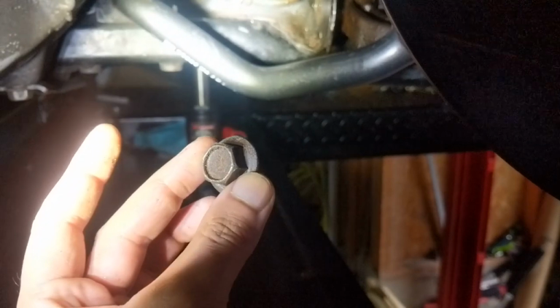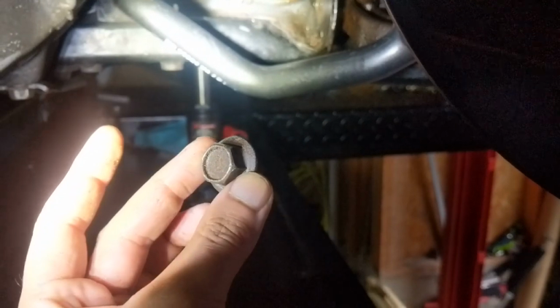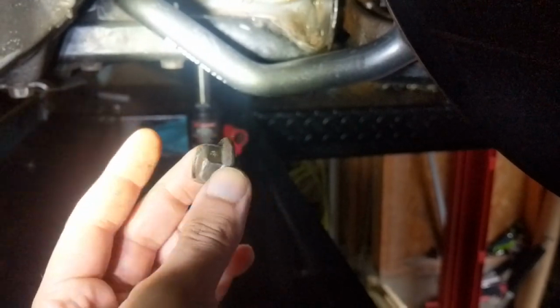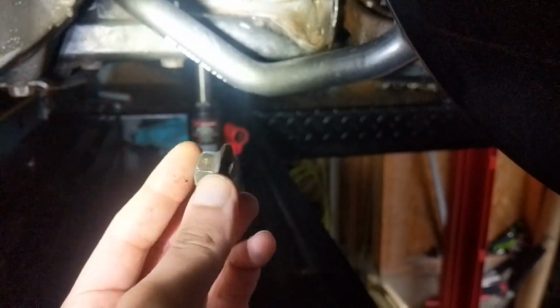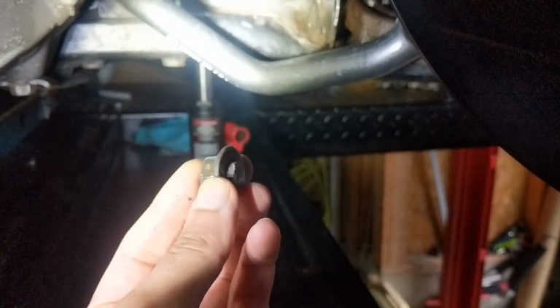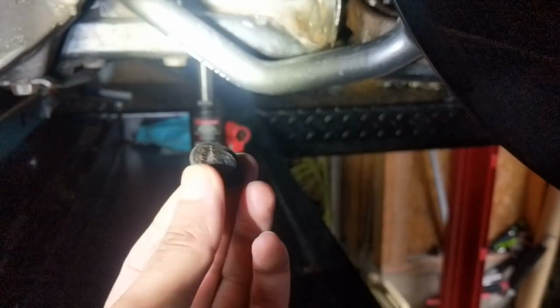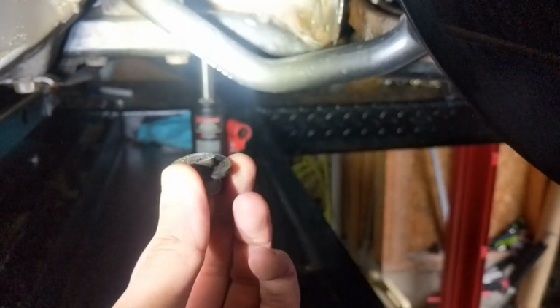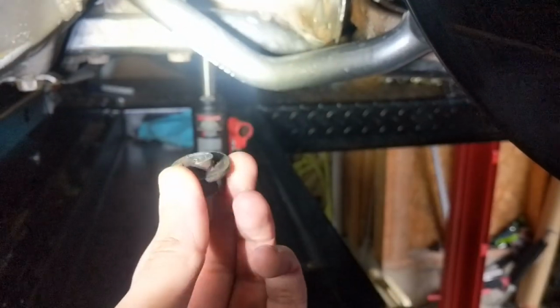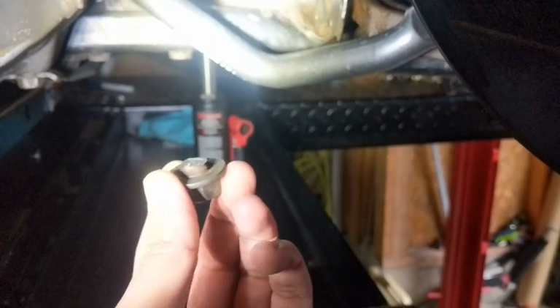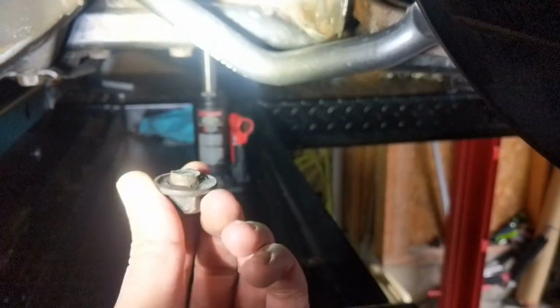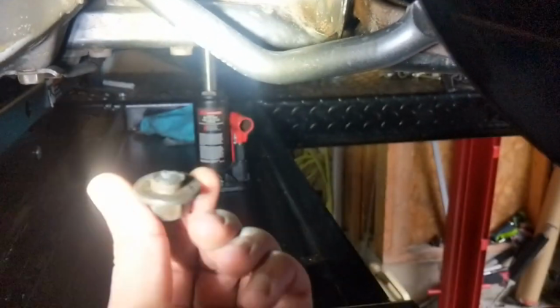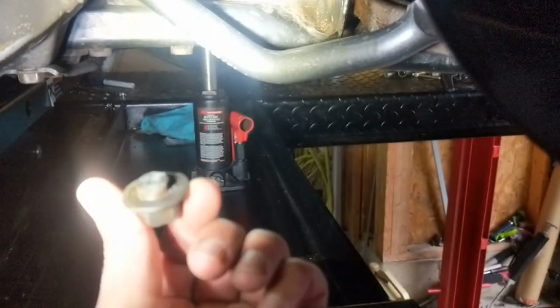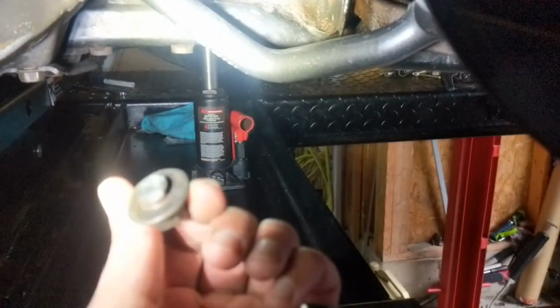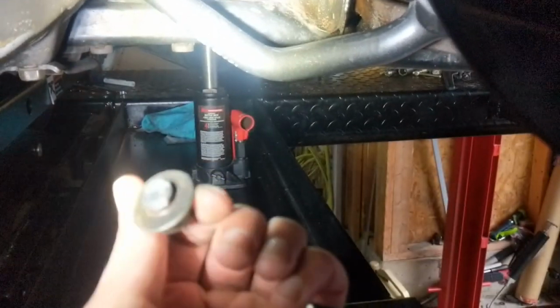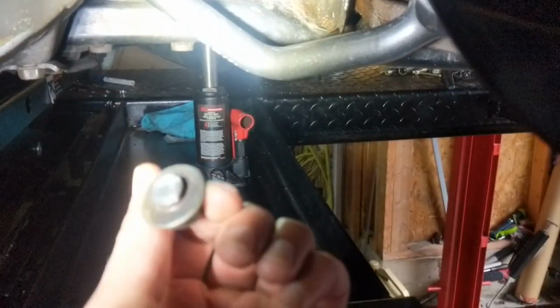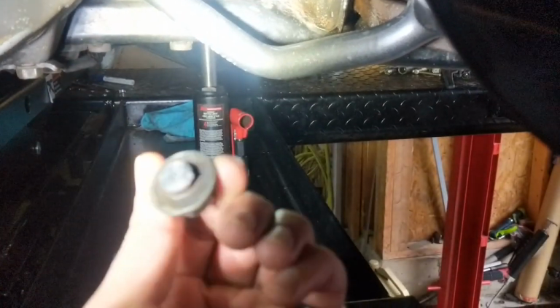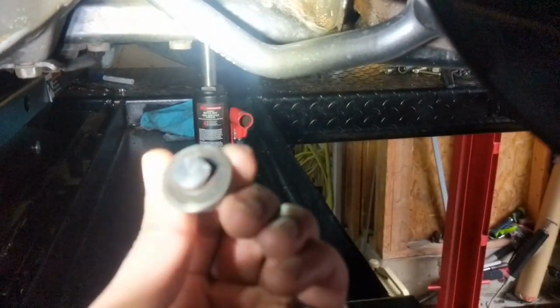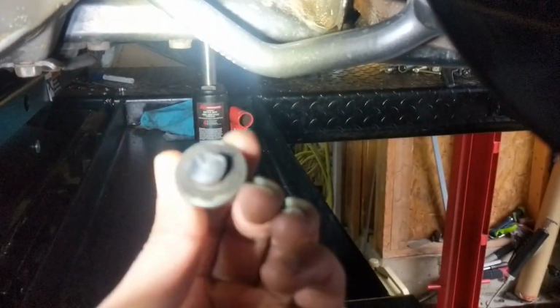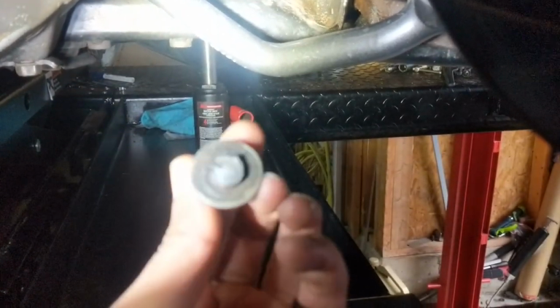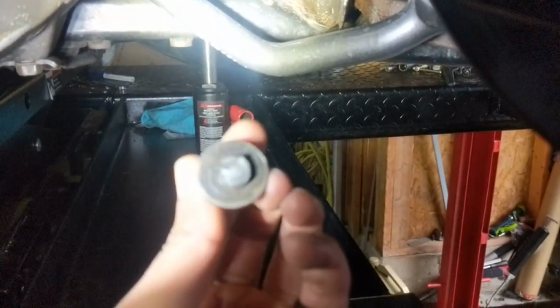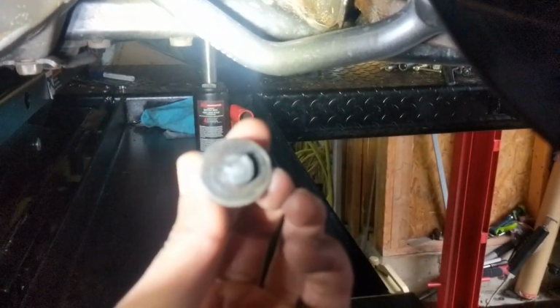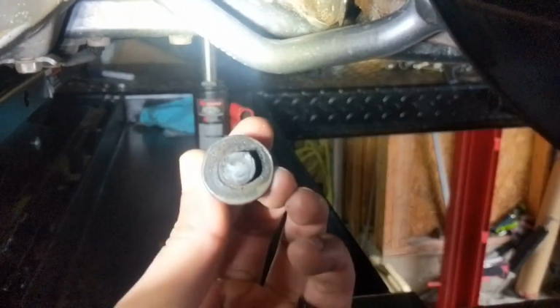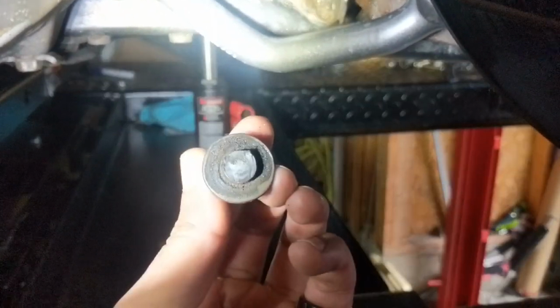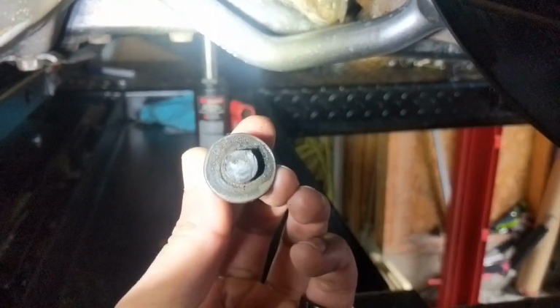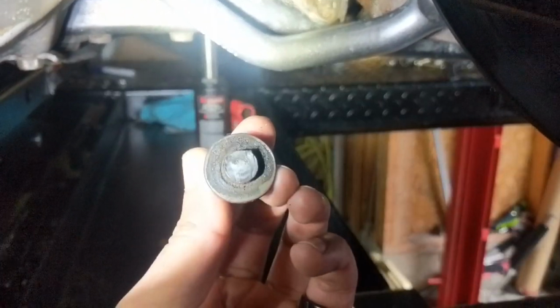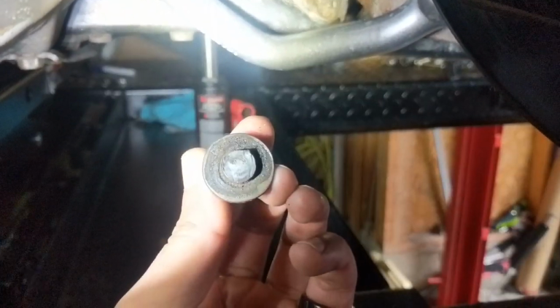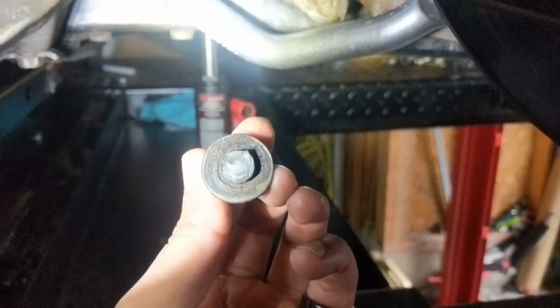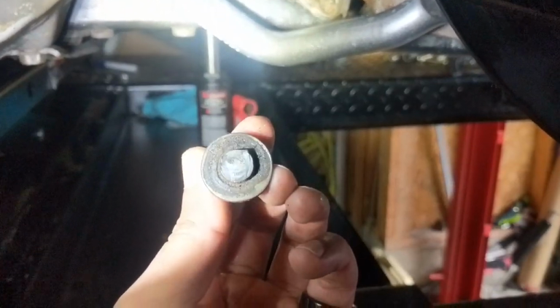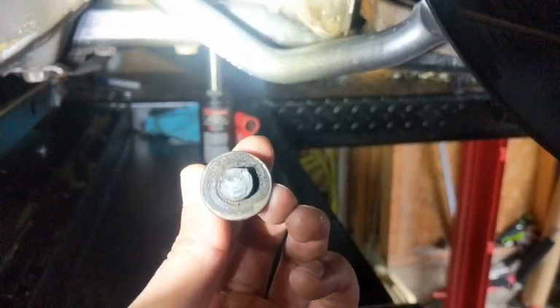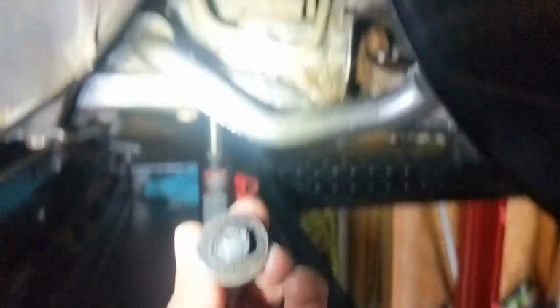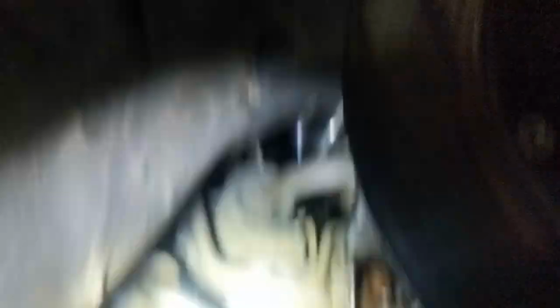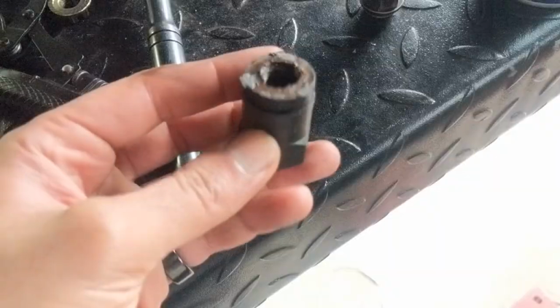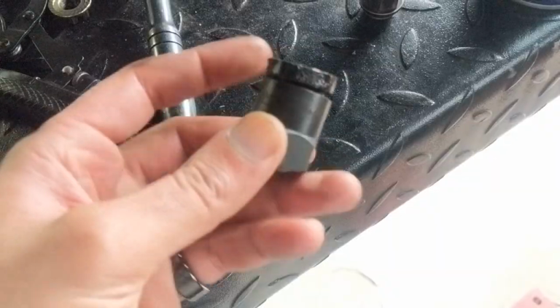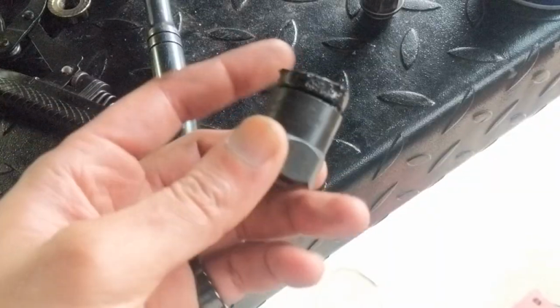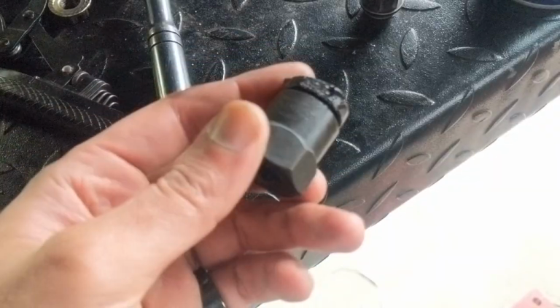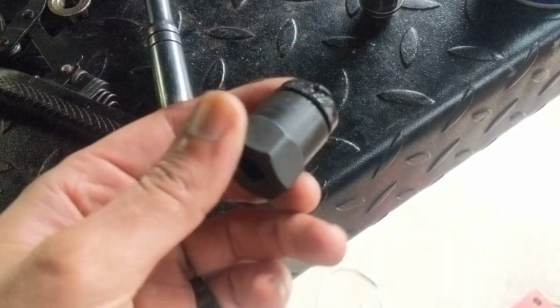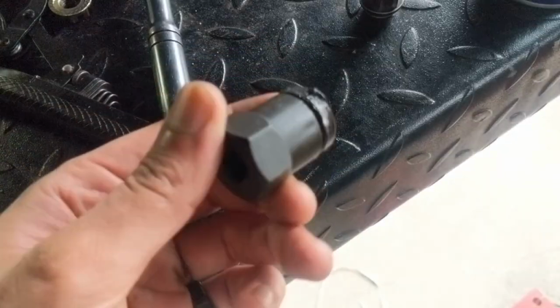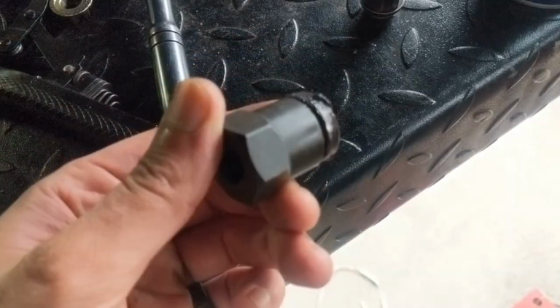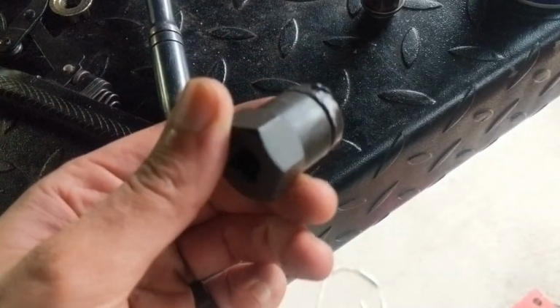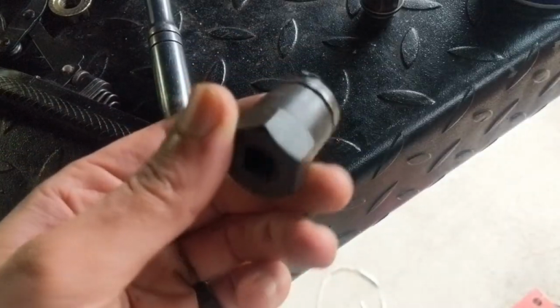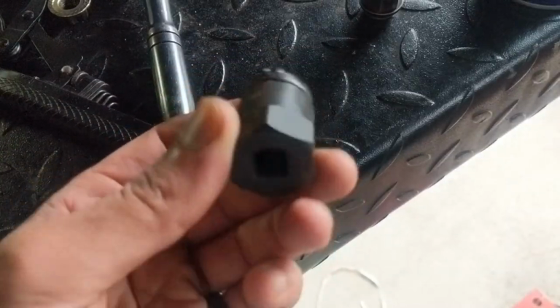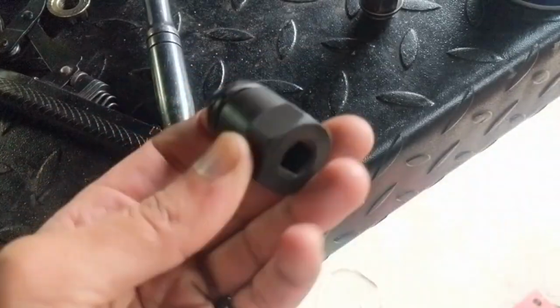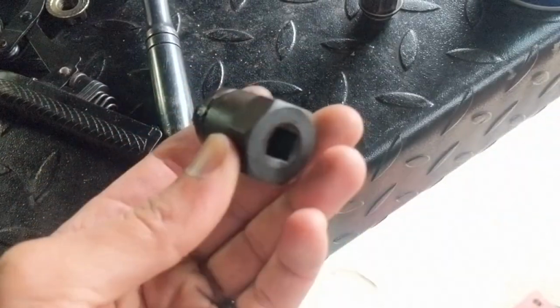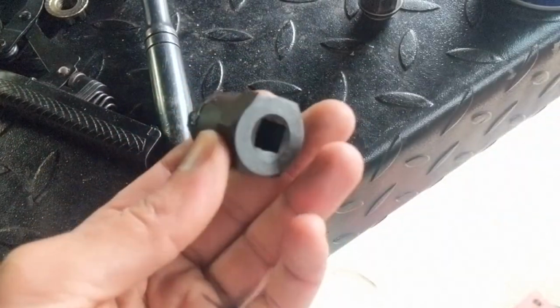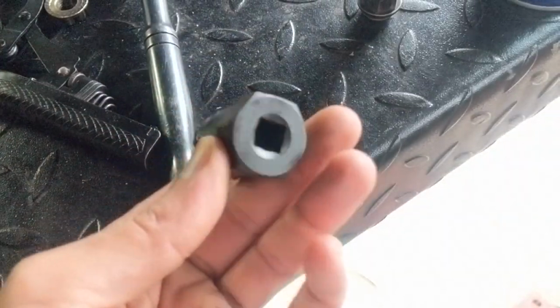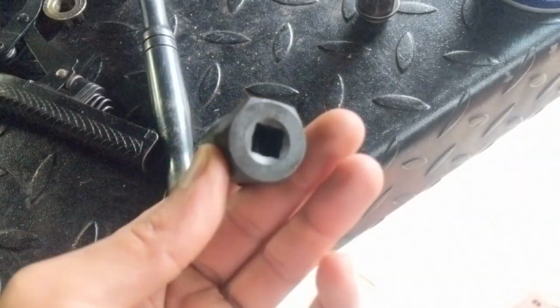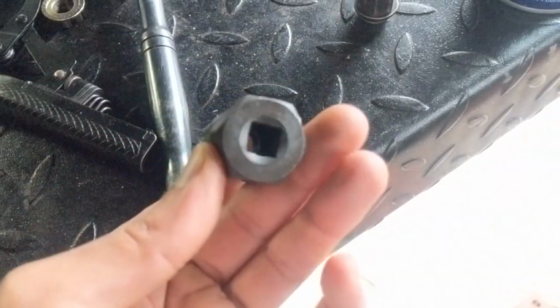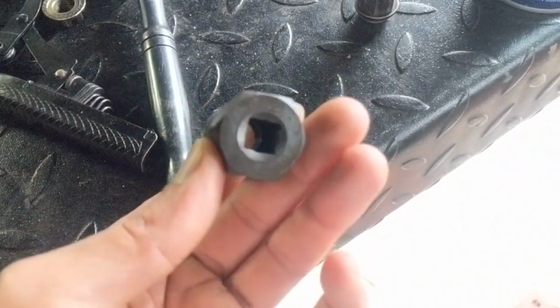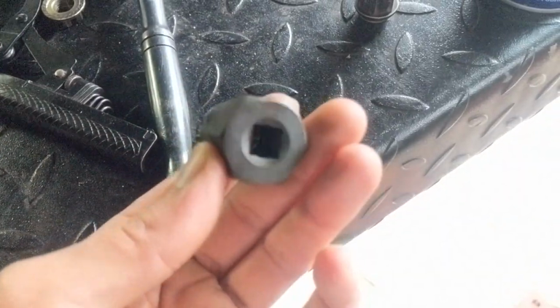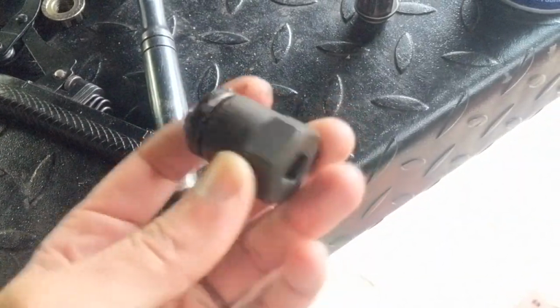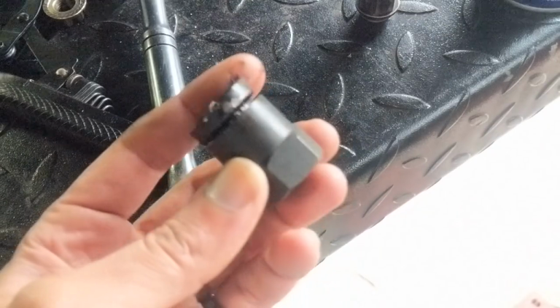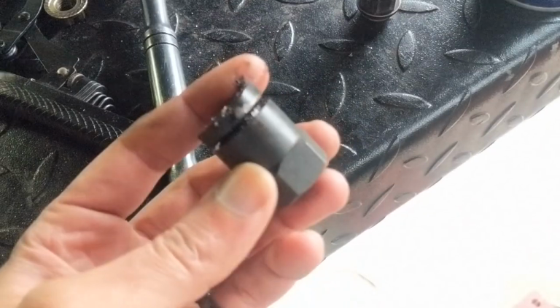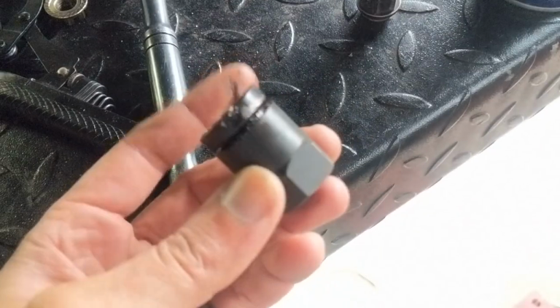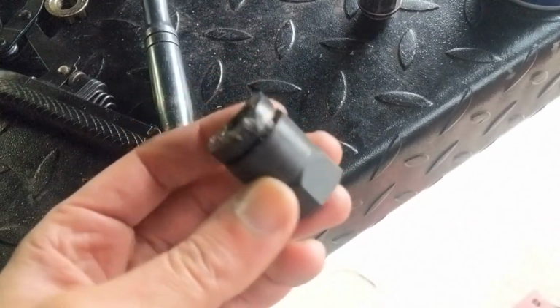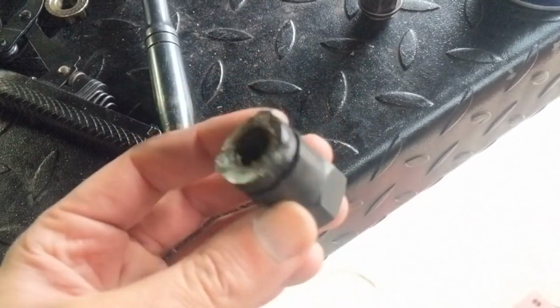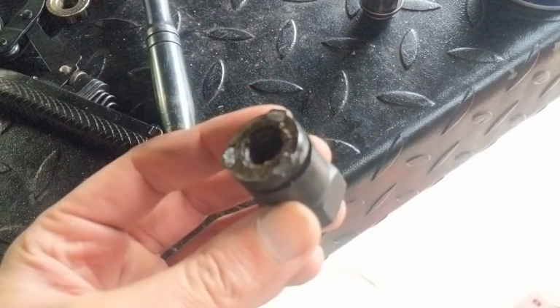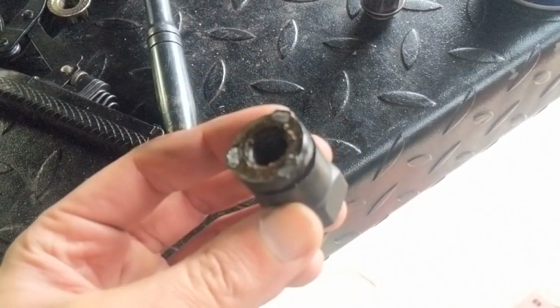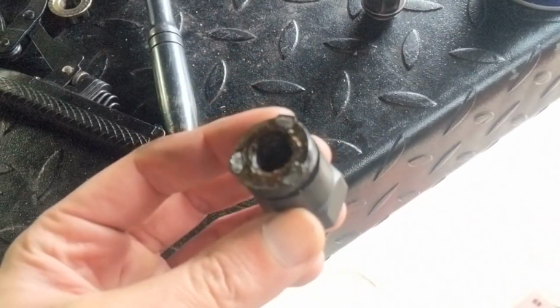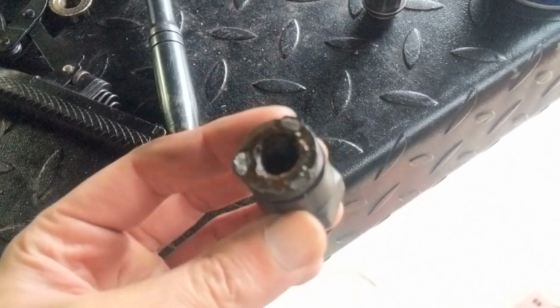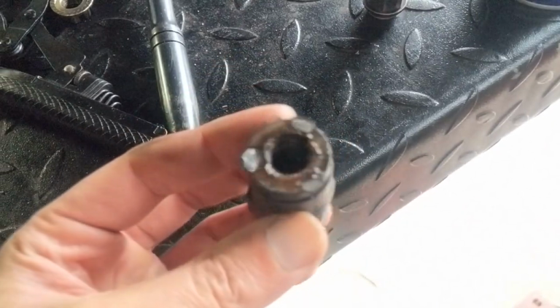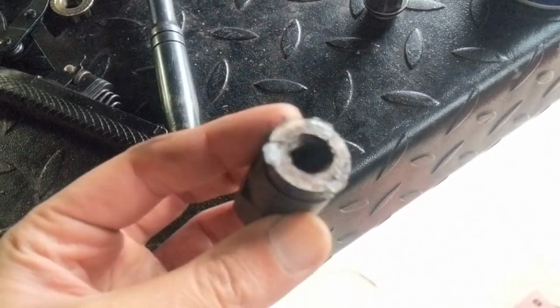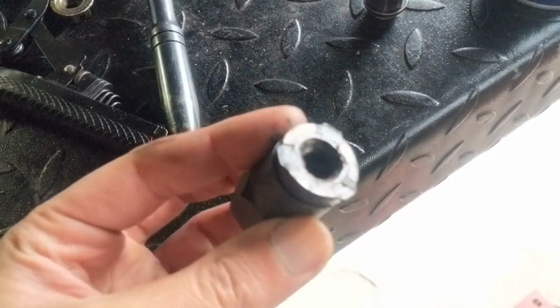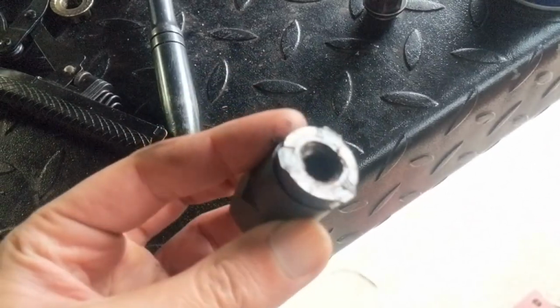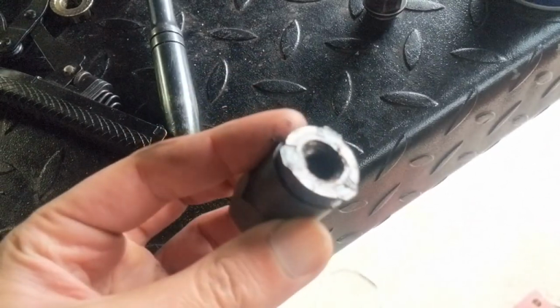And yeah, this side was definitely easier — well, actually the bolt head broke off and I used one of these grip sockets to remove the nut on the other side.